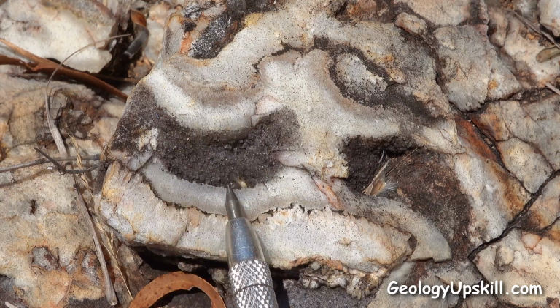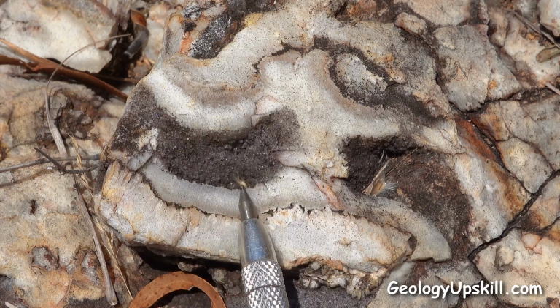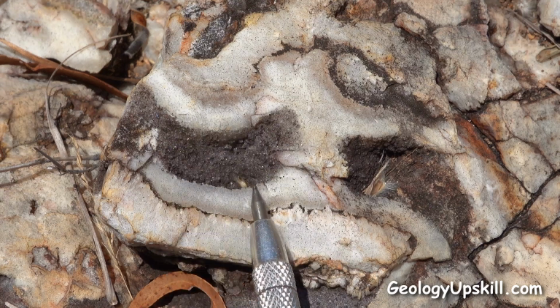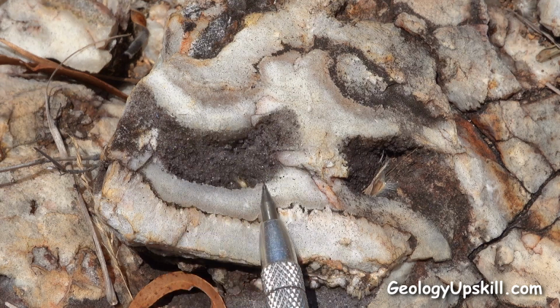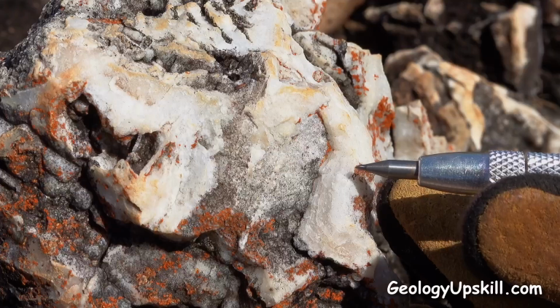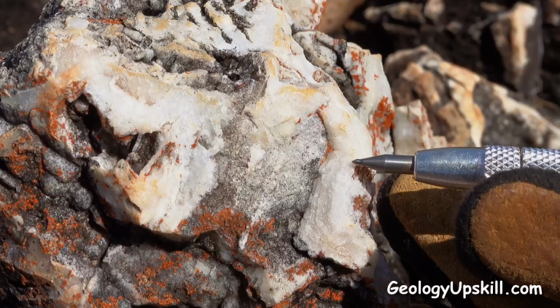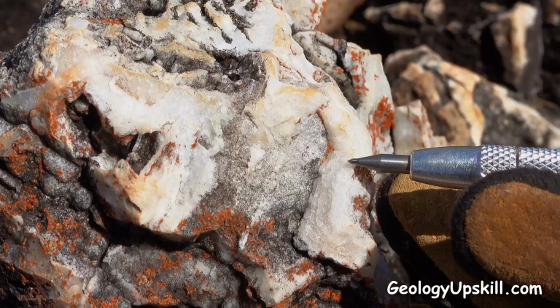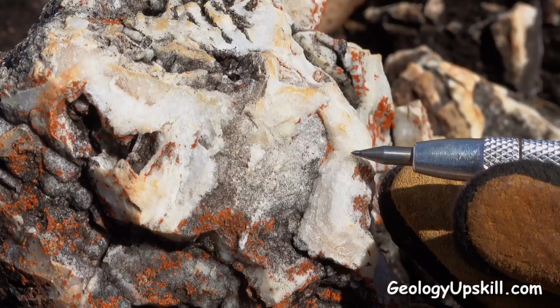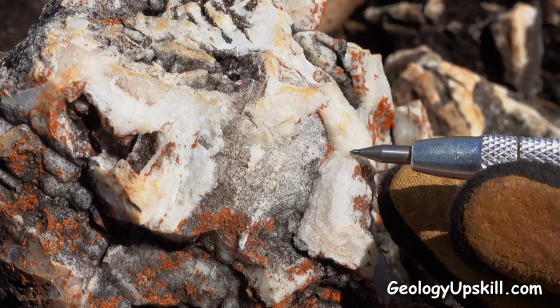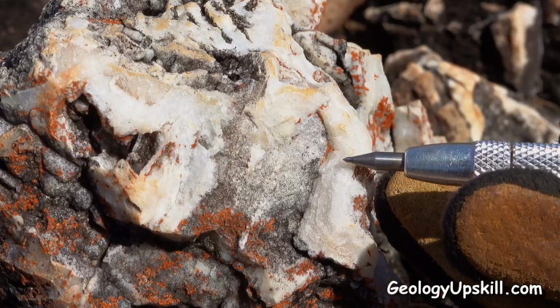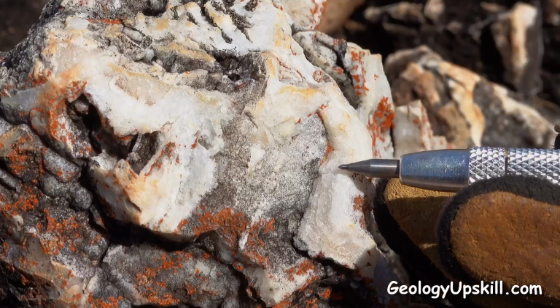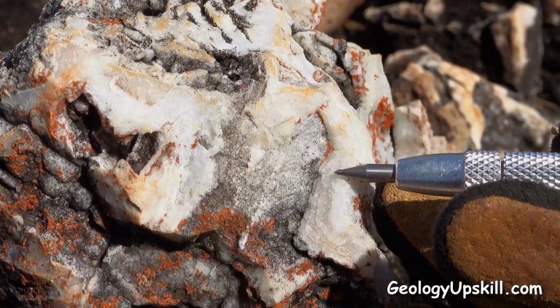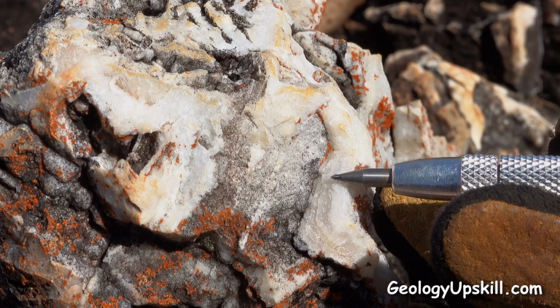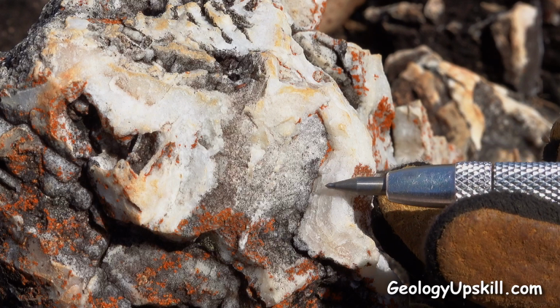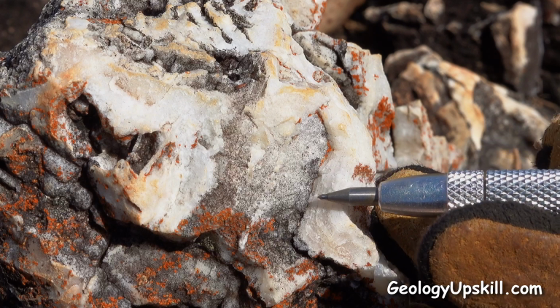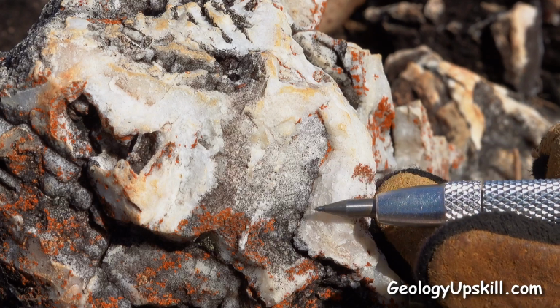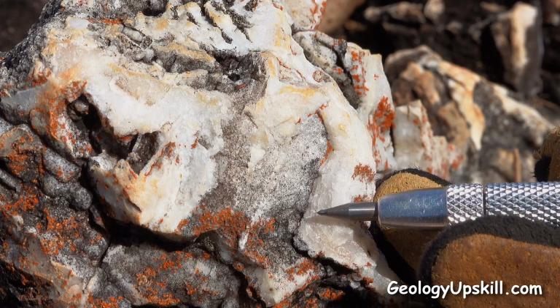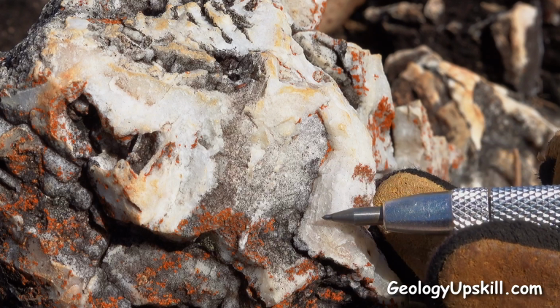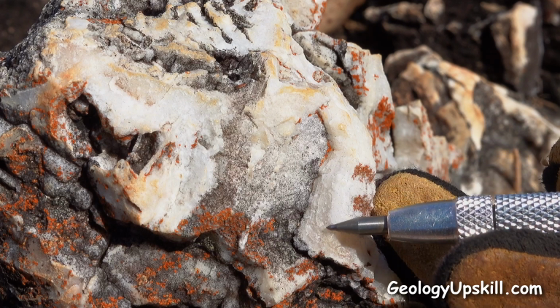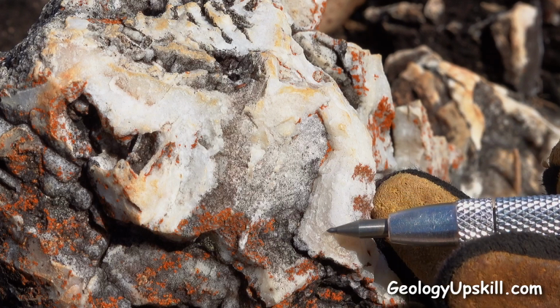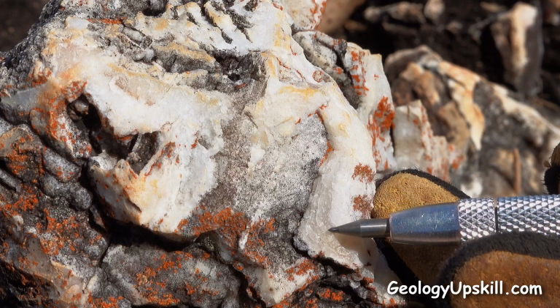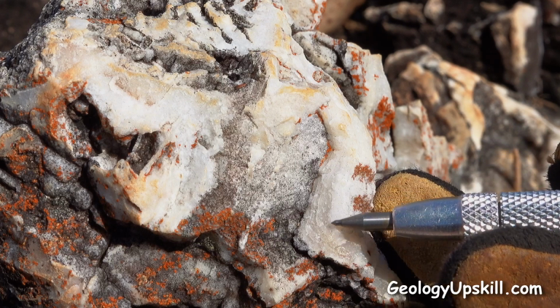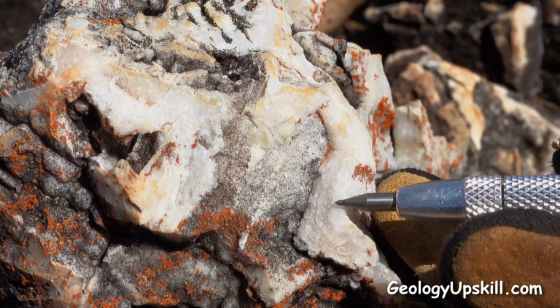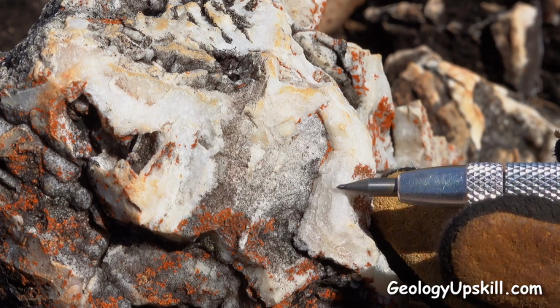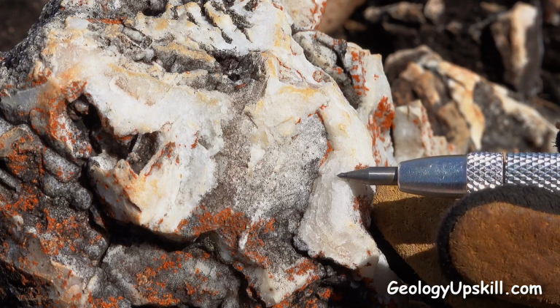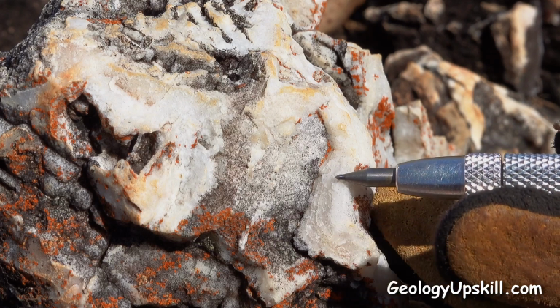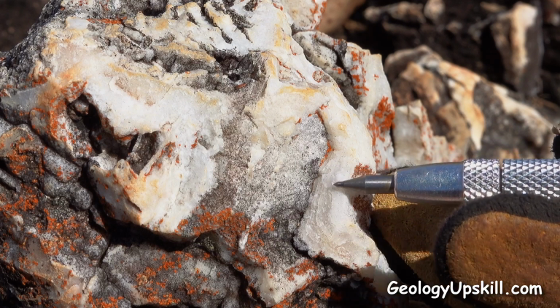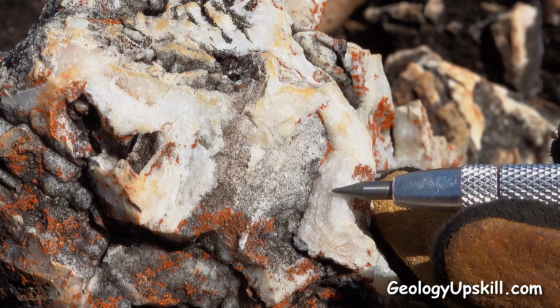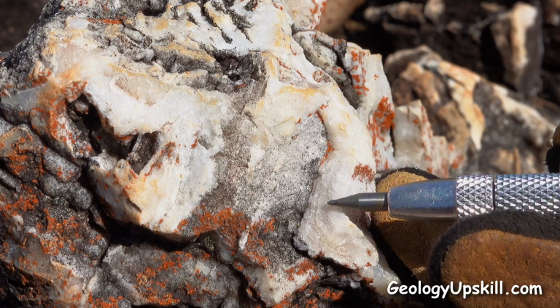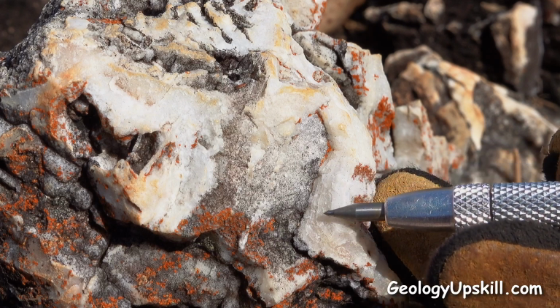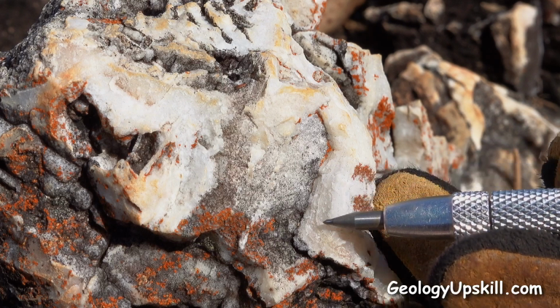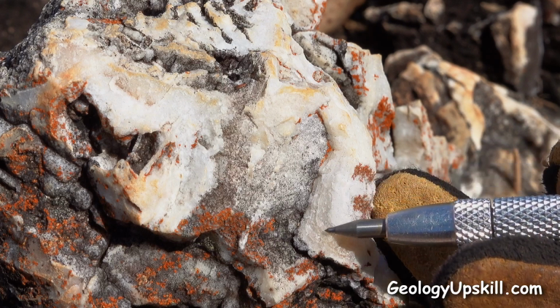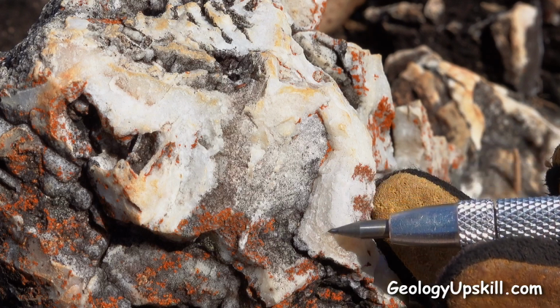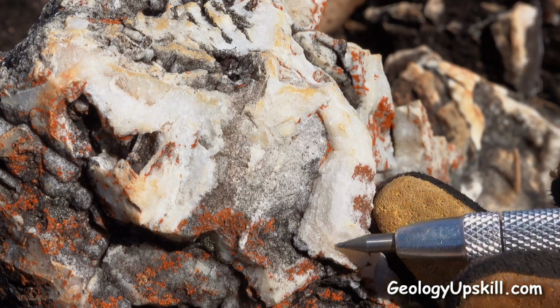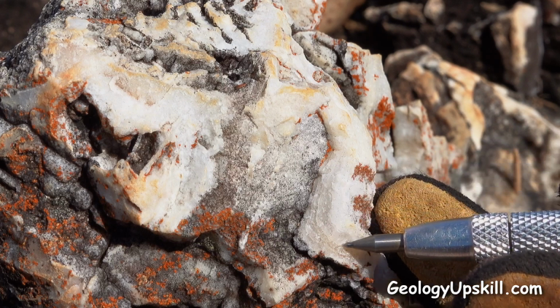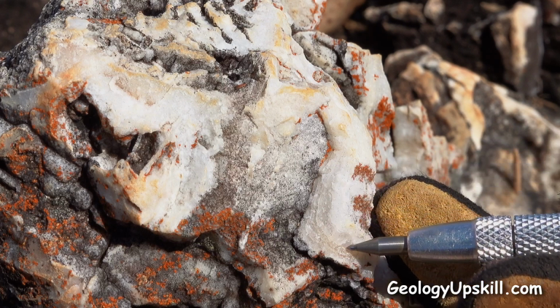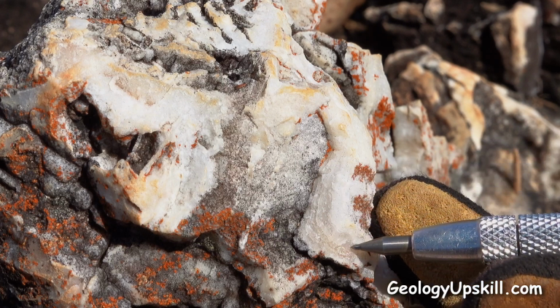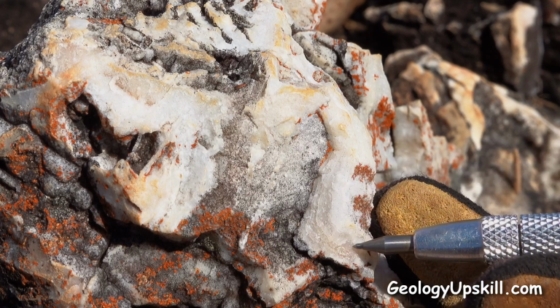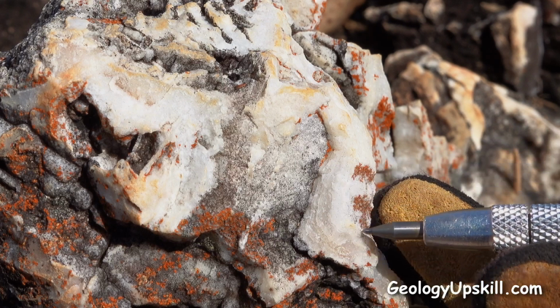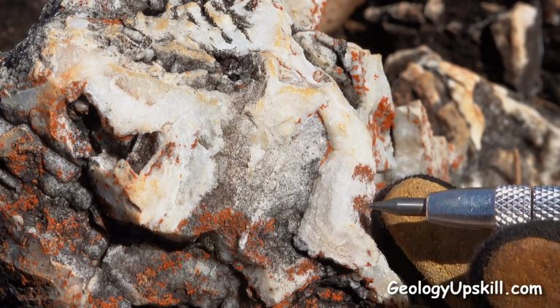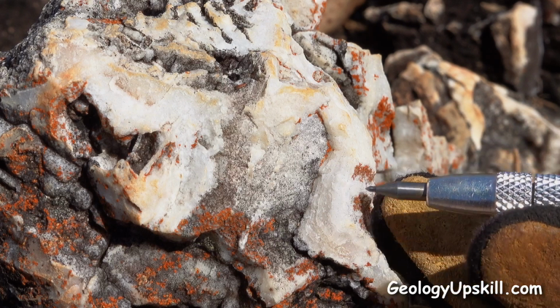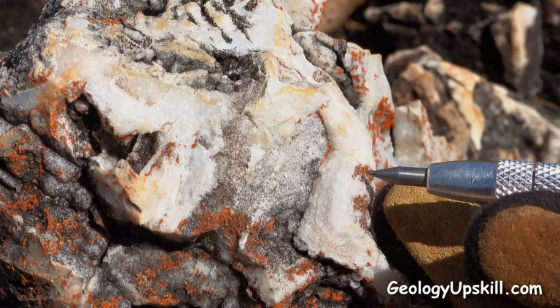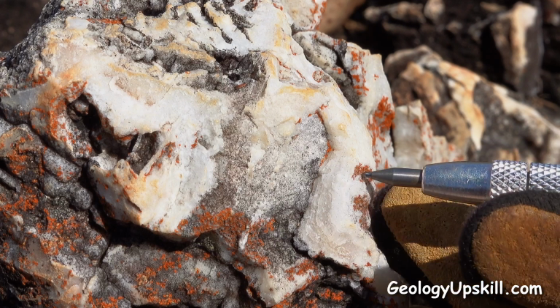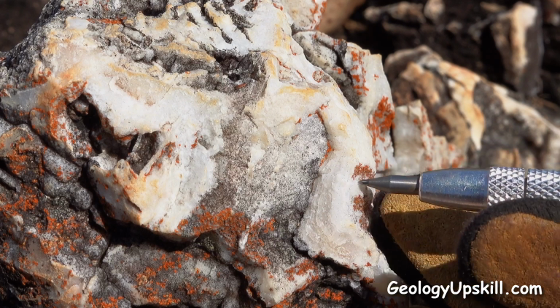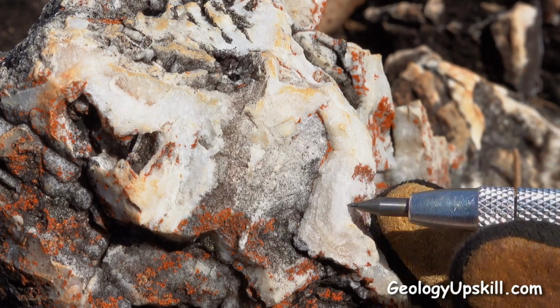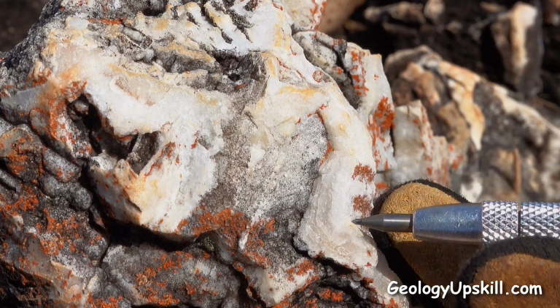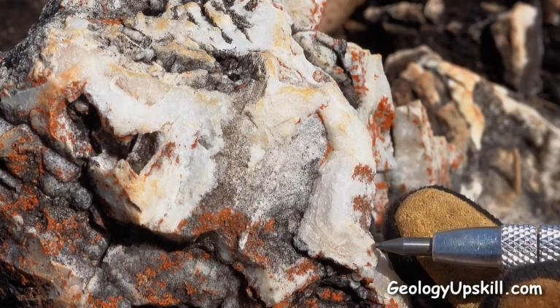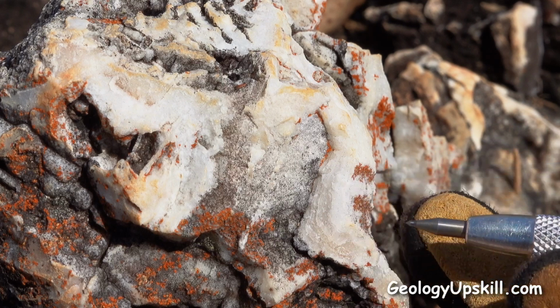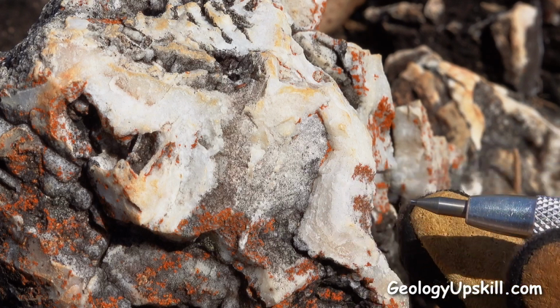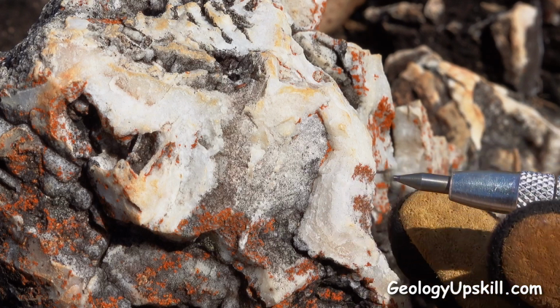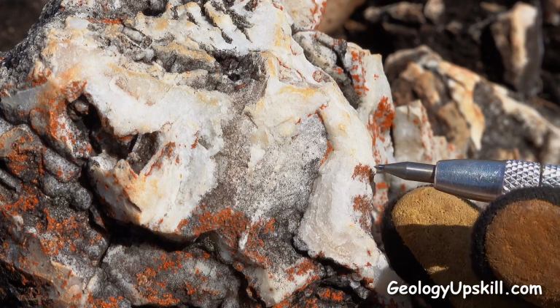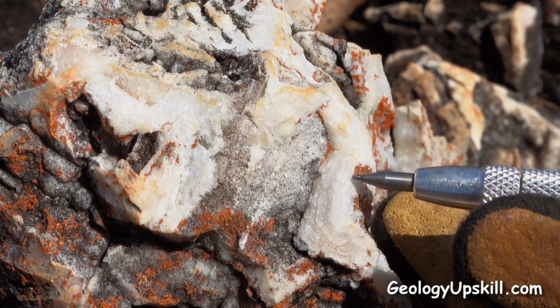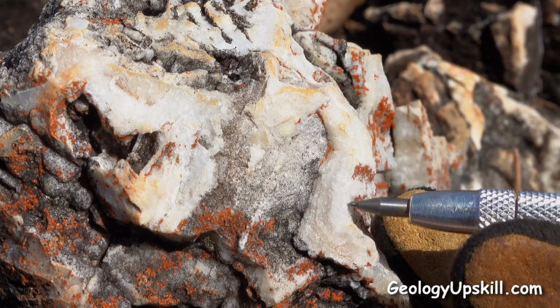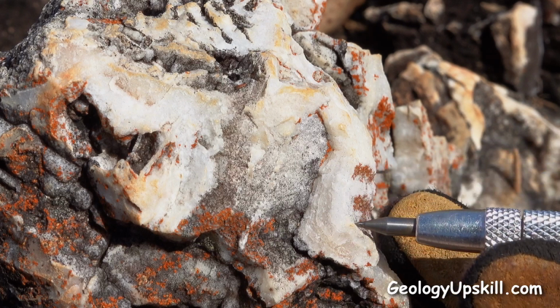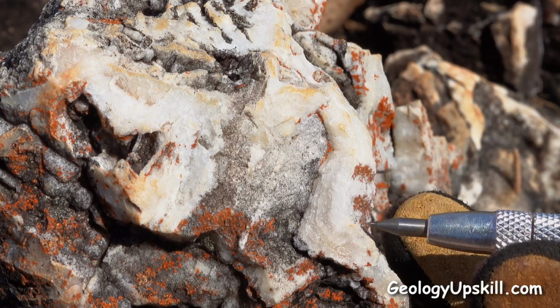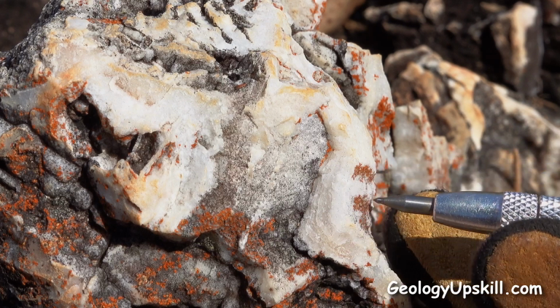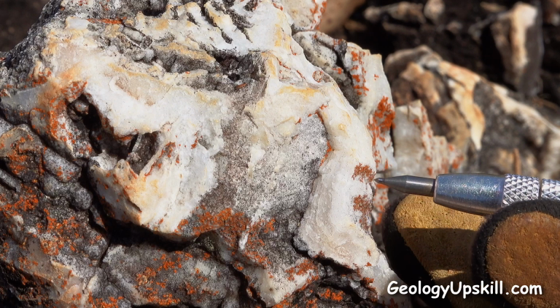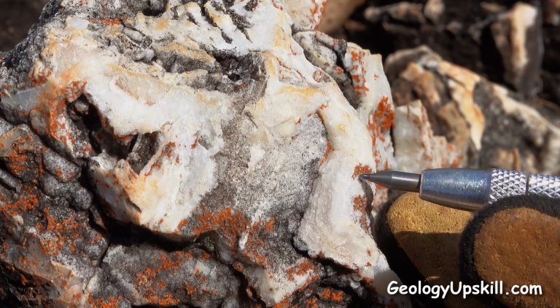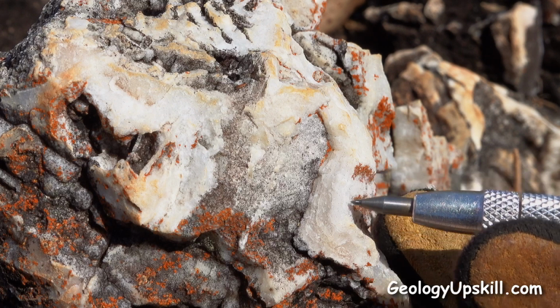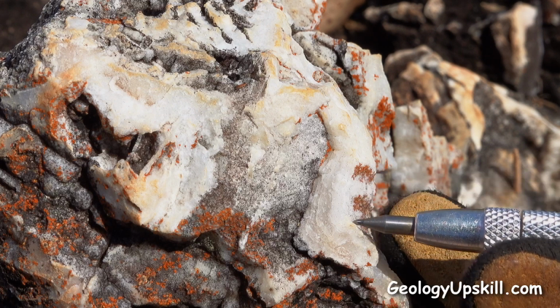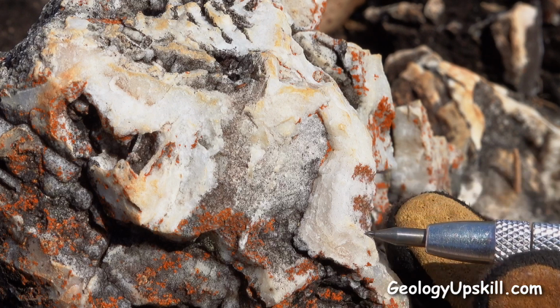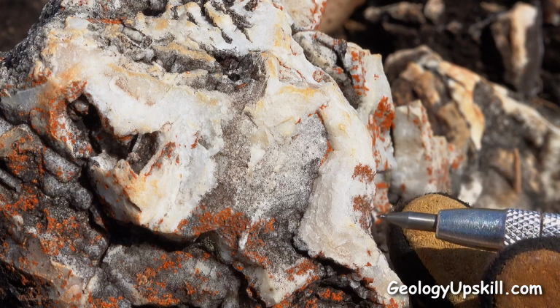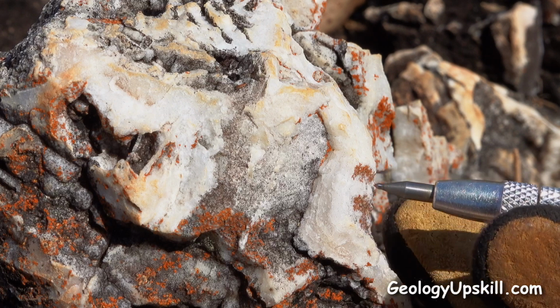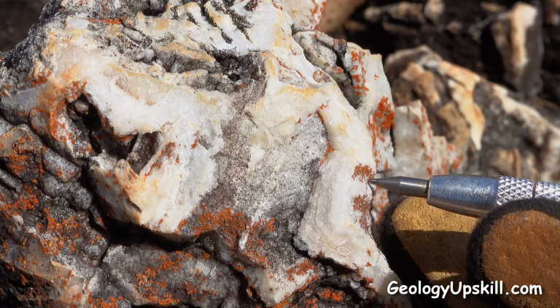Here's some nice coliform banded chalcedonic quartz growing around what used to be a fragment over here that's been plucked away.